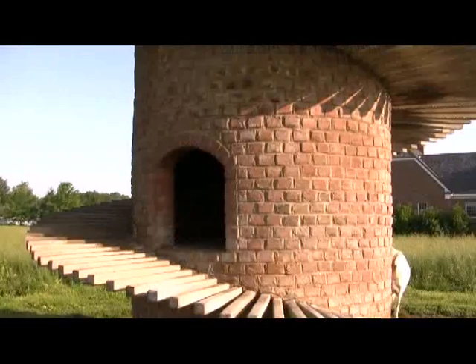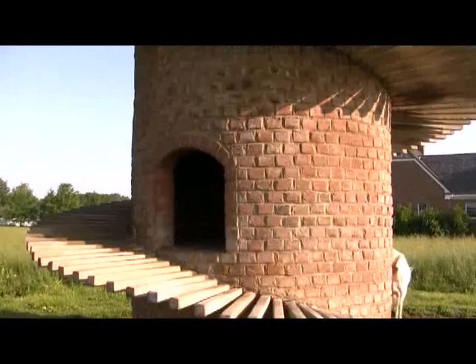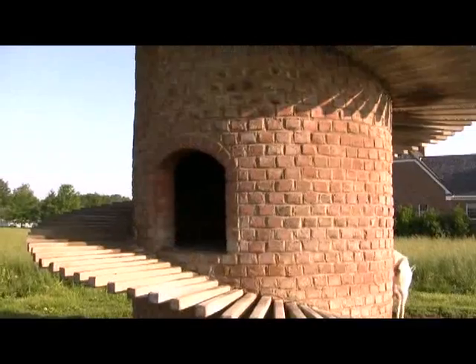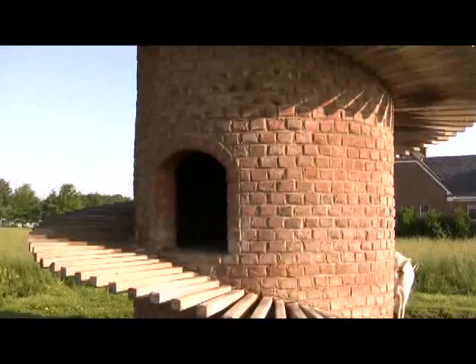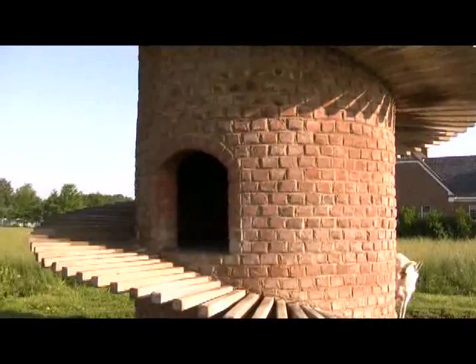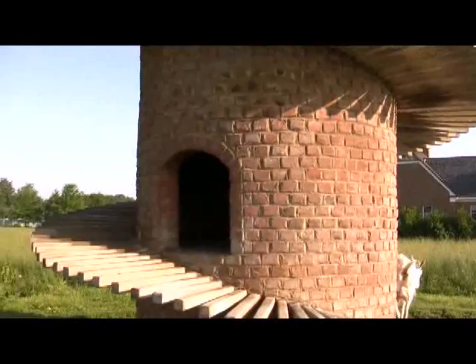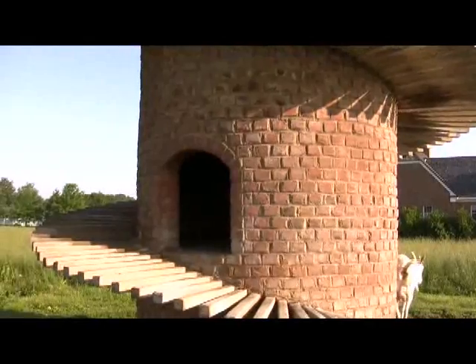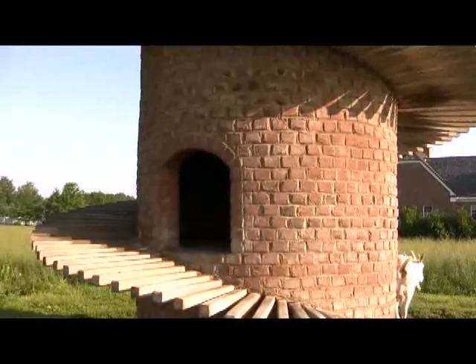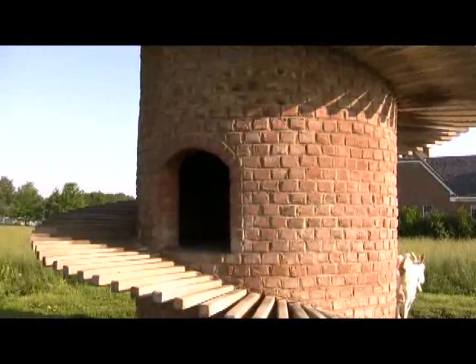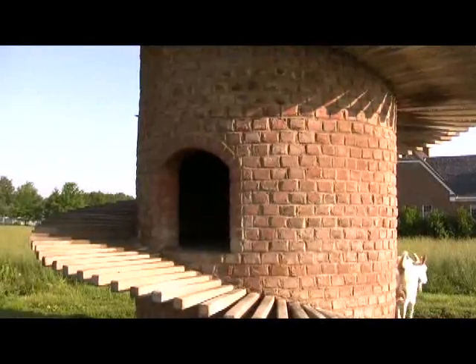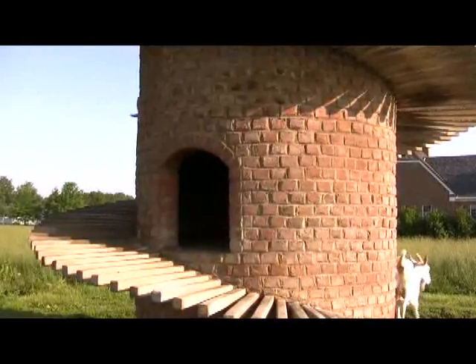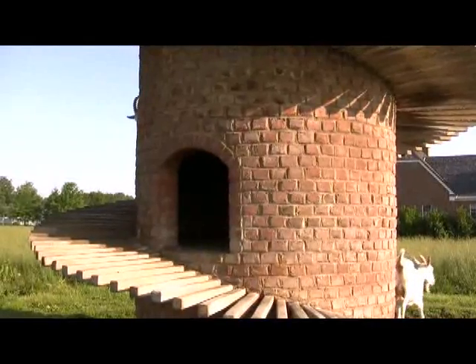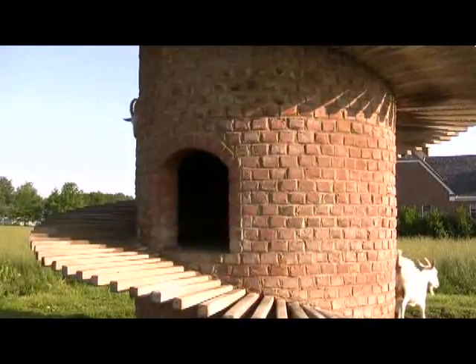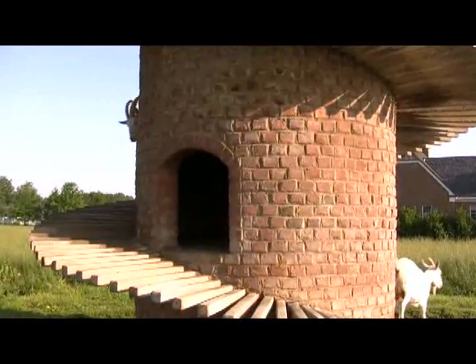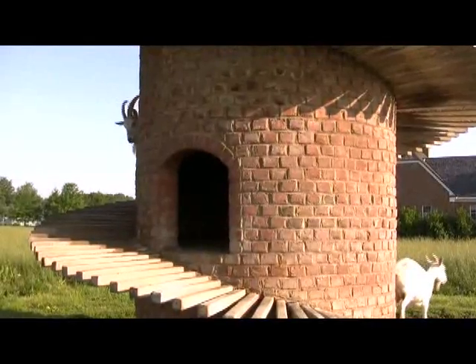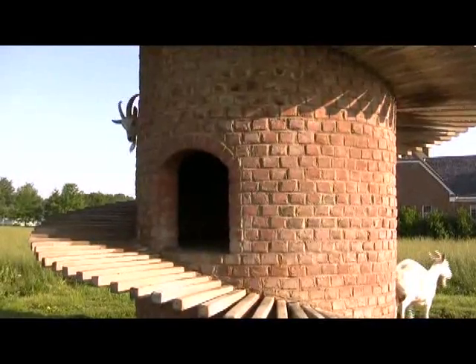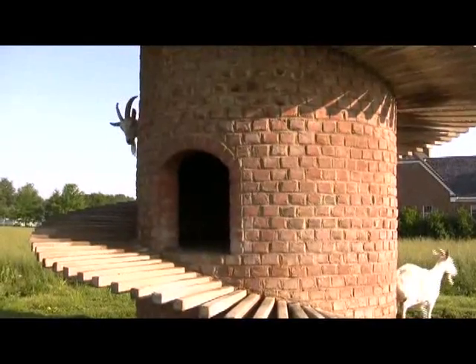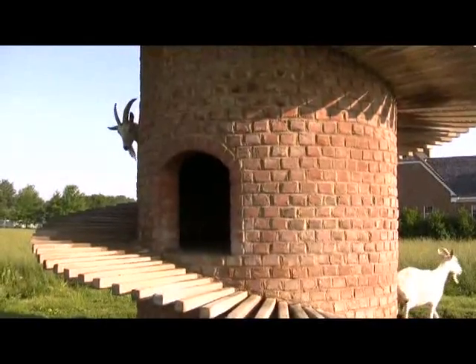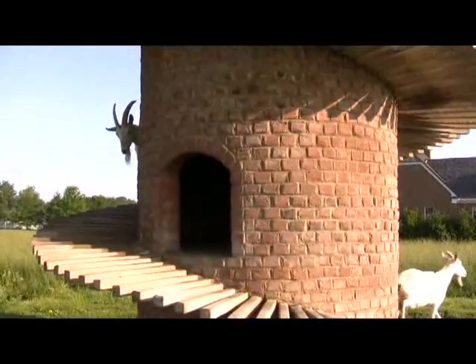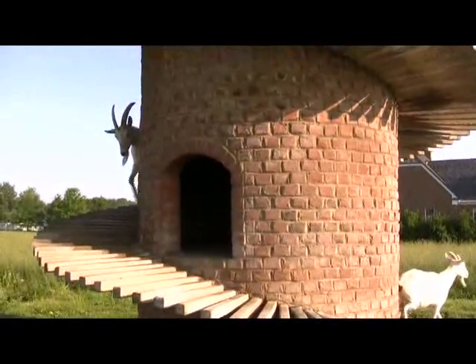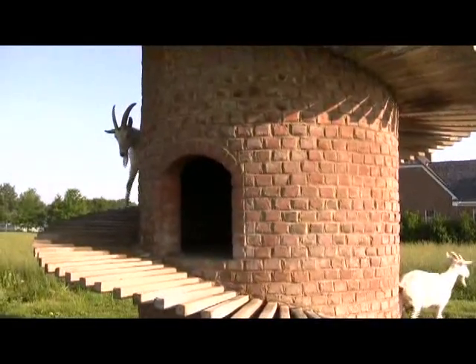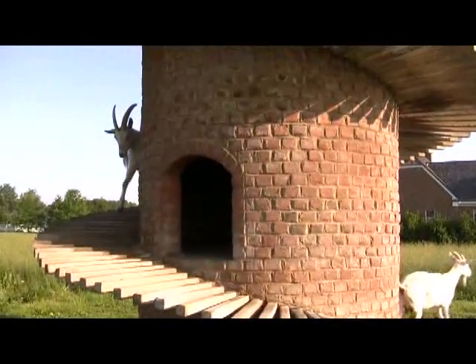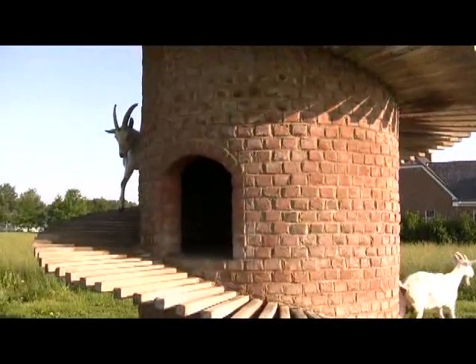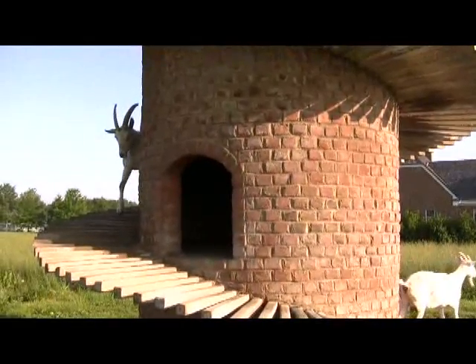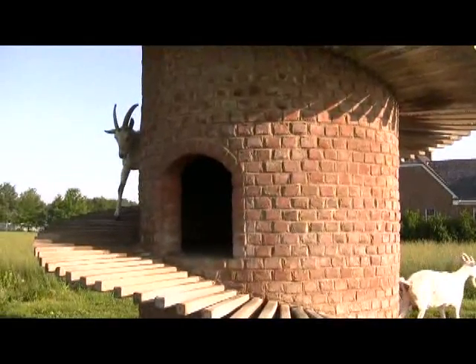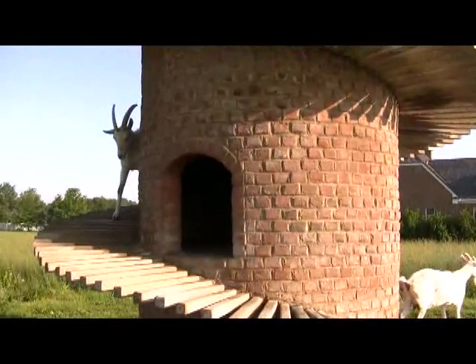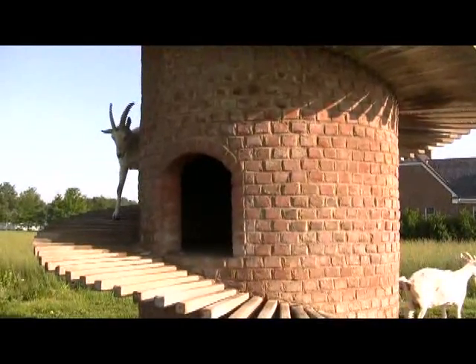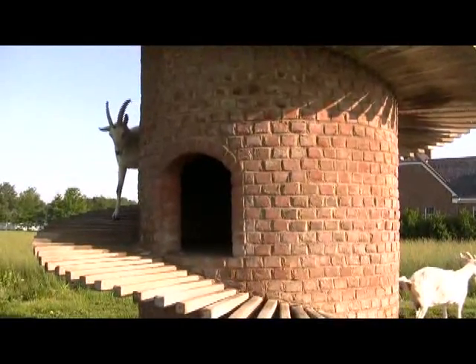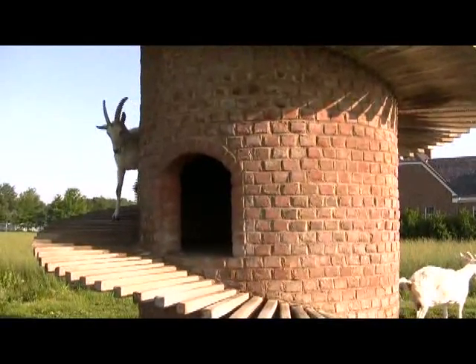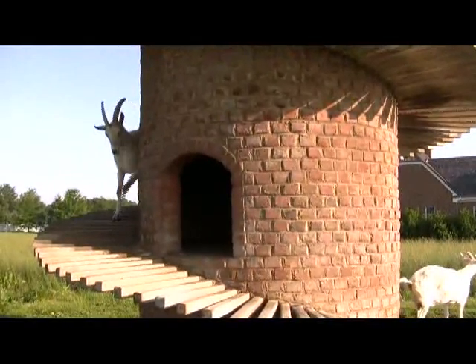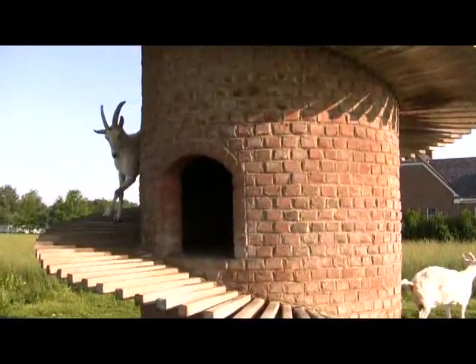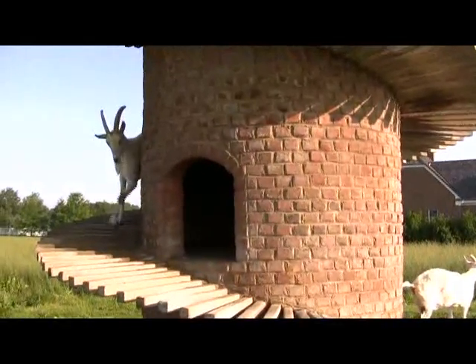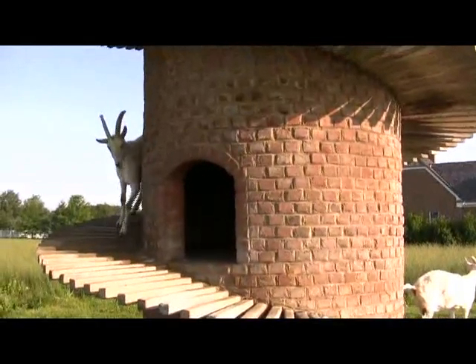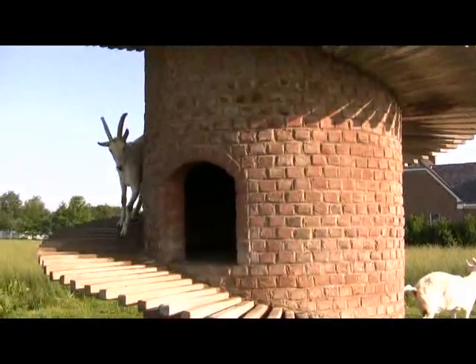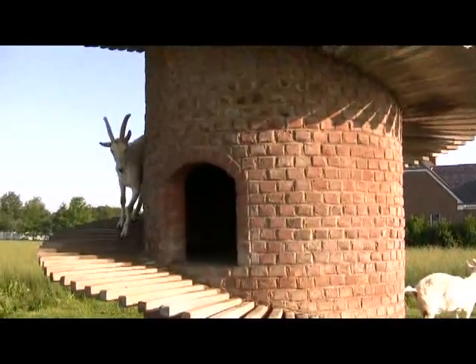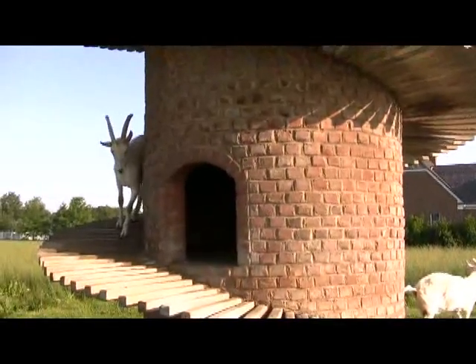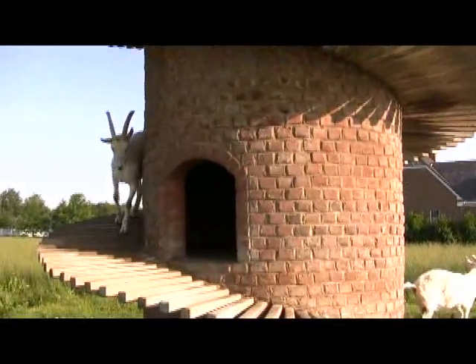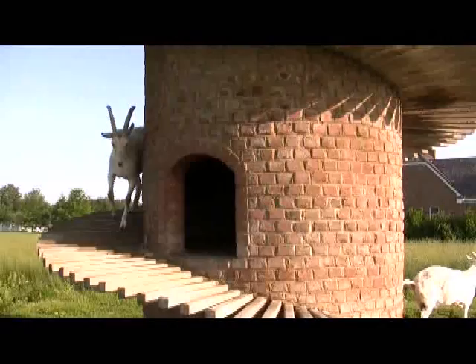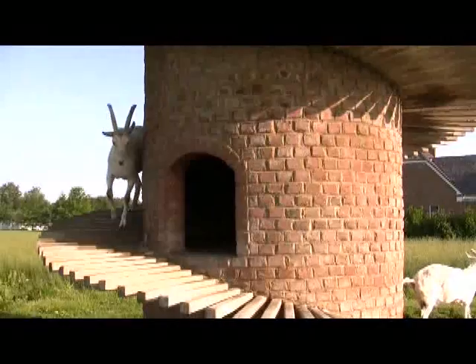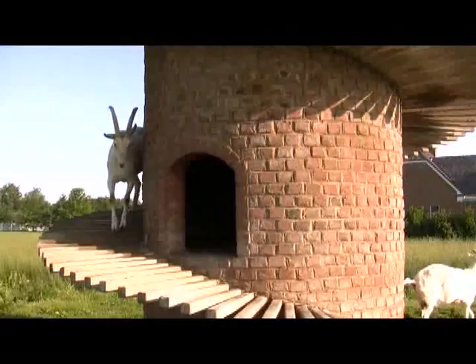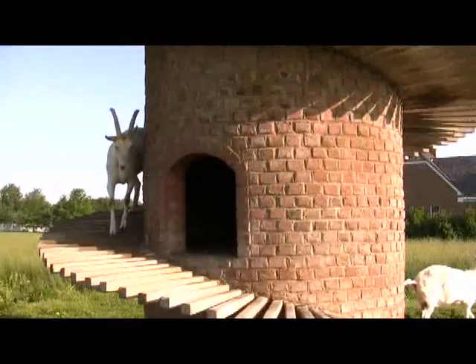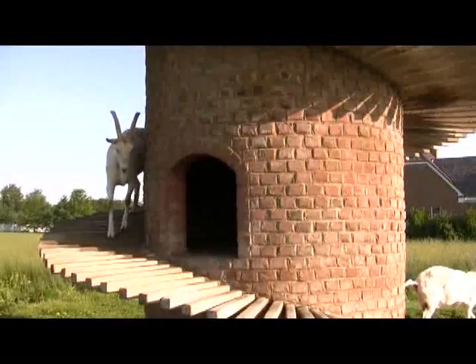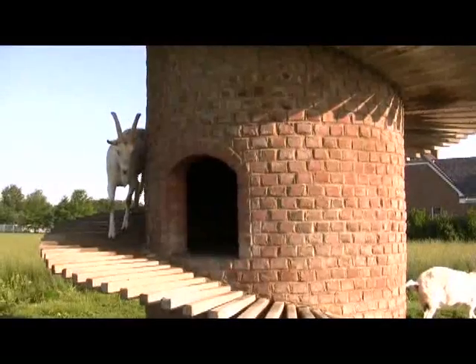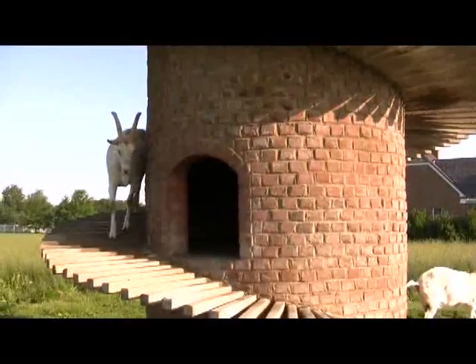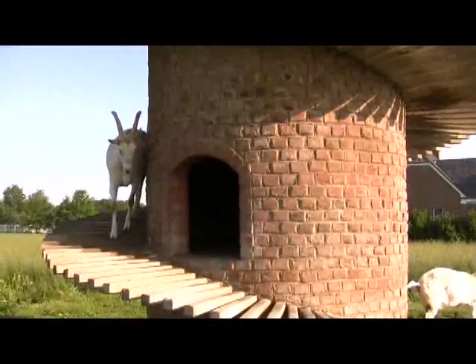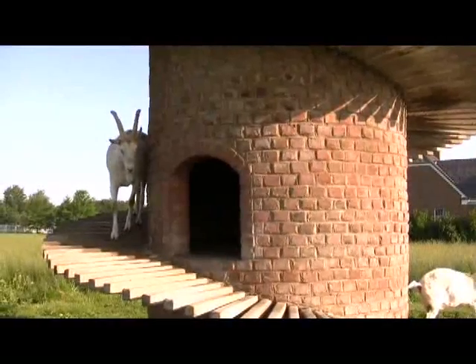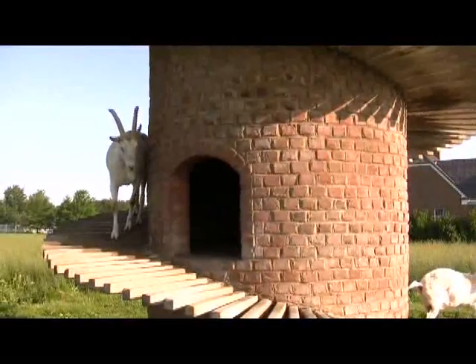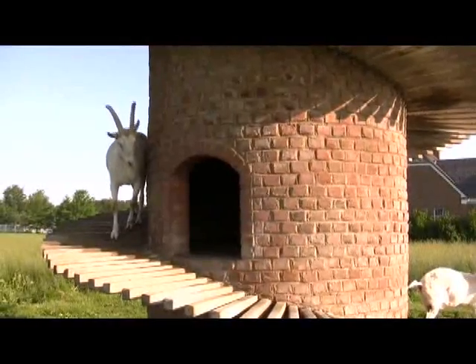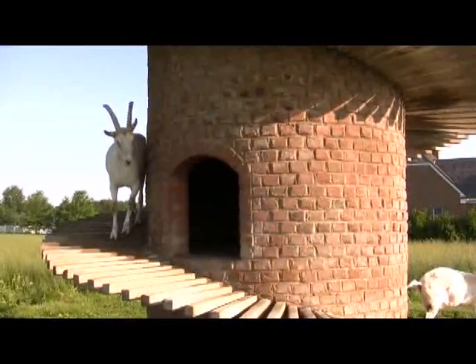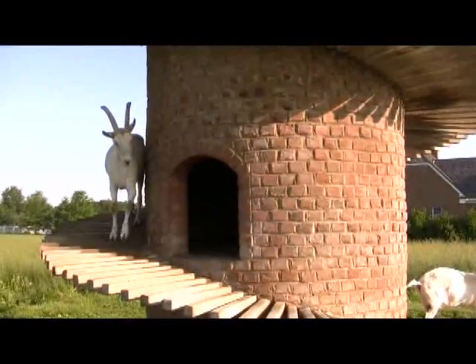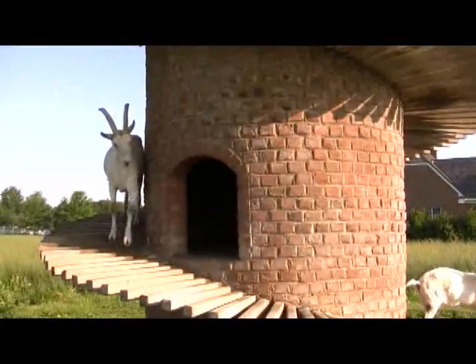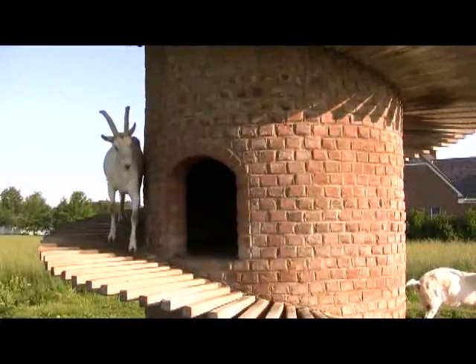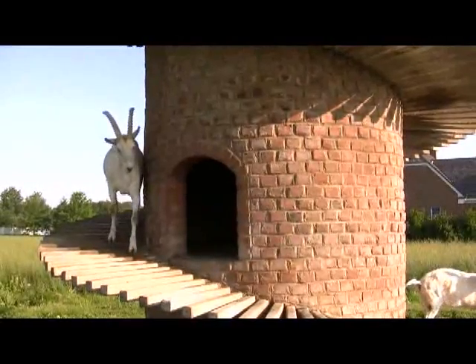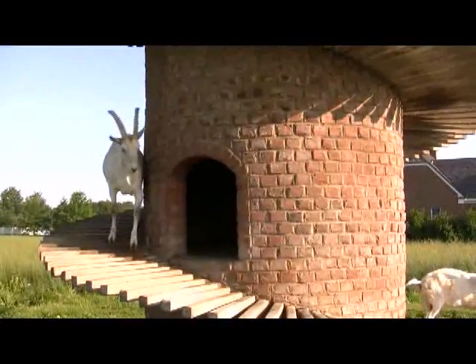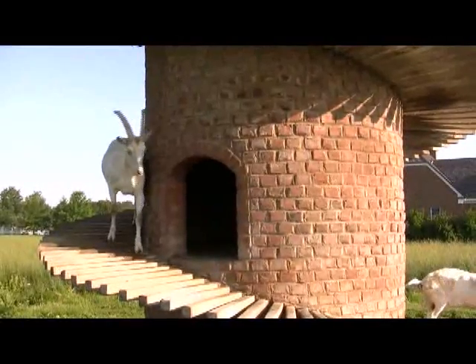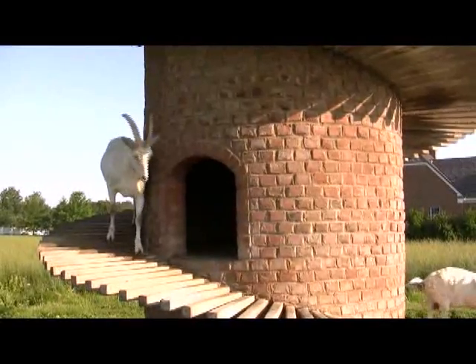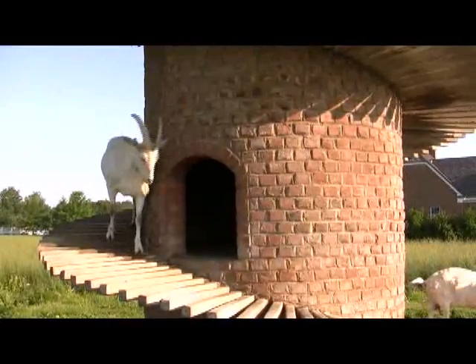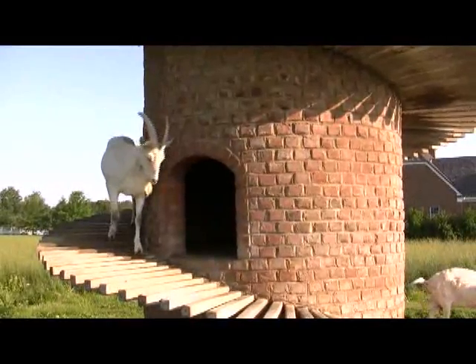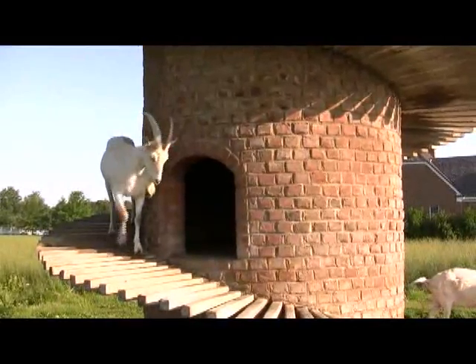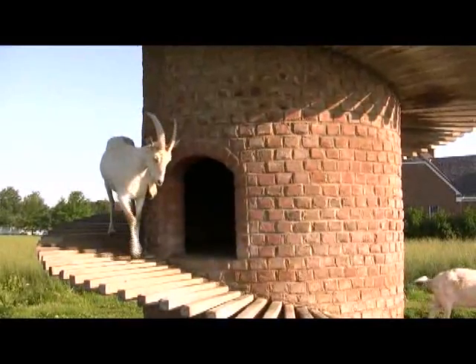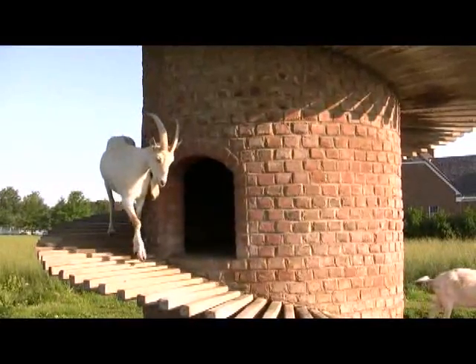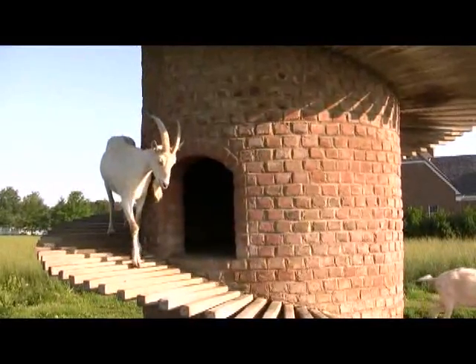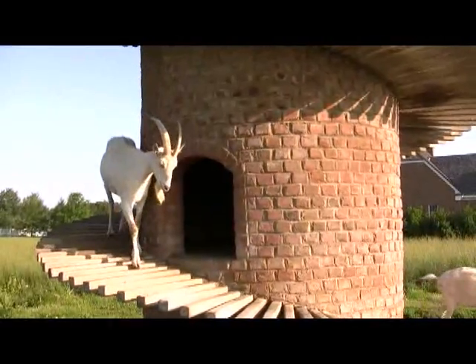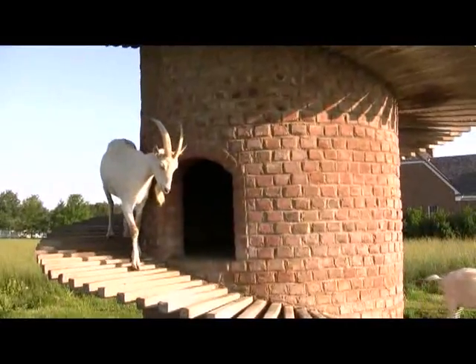That's right, a goat tower. And believe it or not, this was handmade from 5,000 bricks.